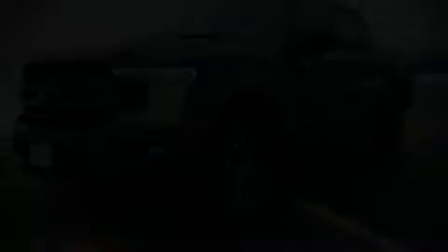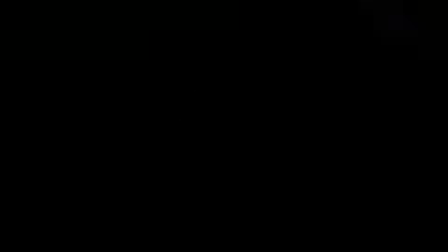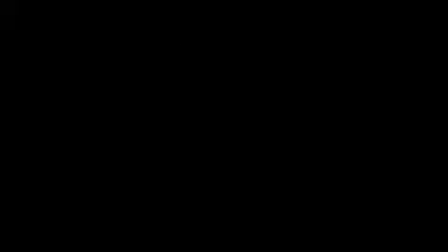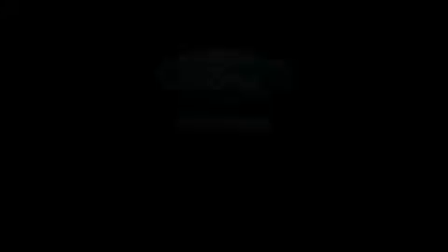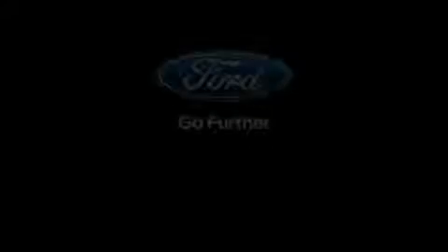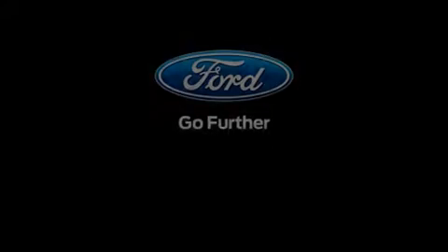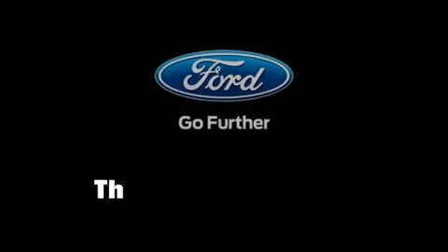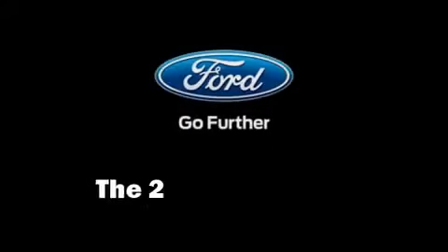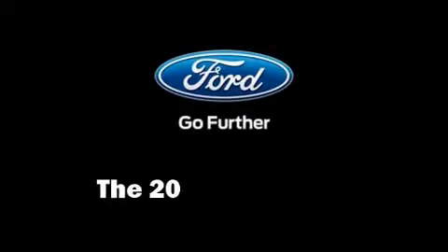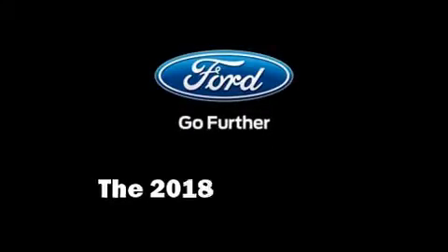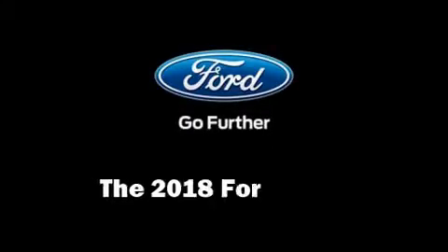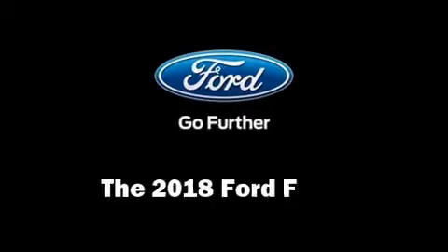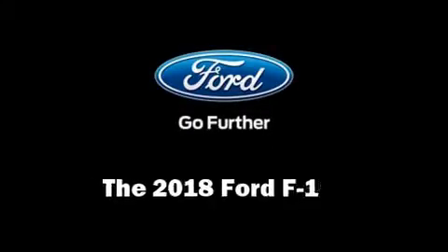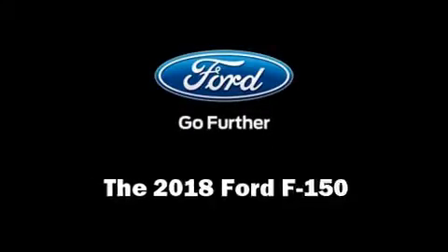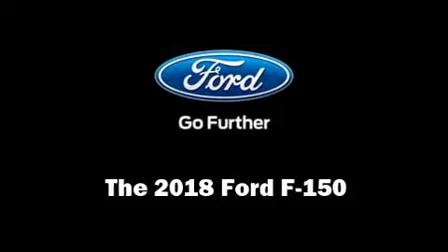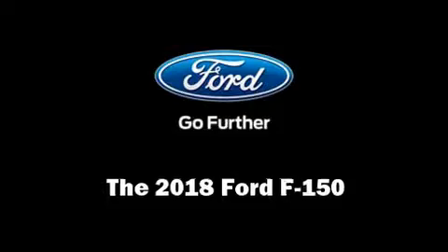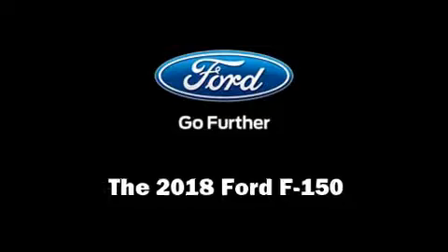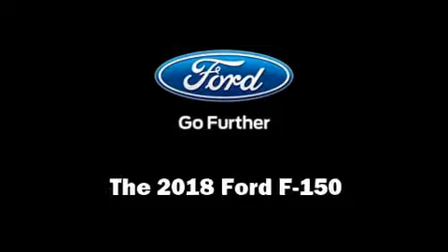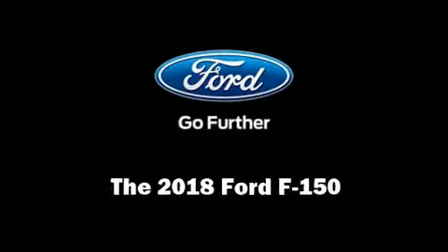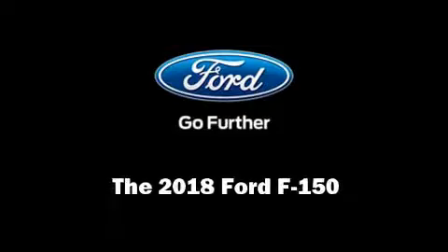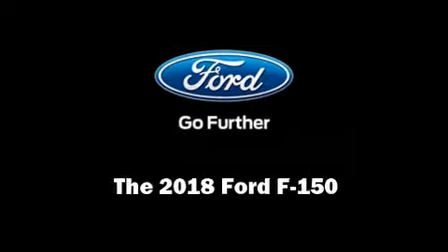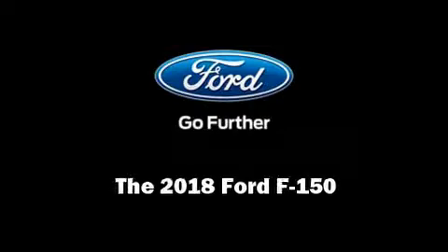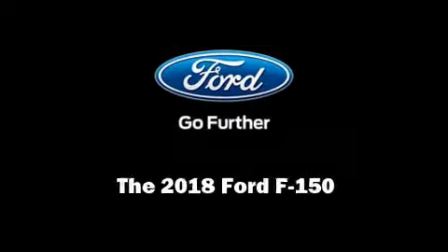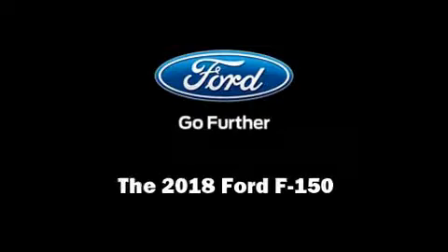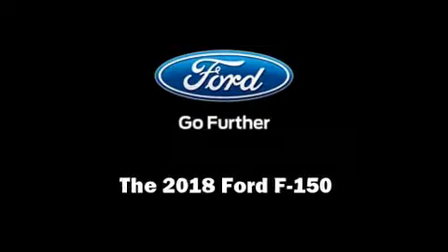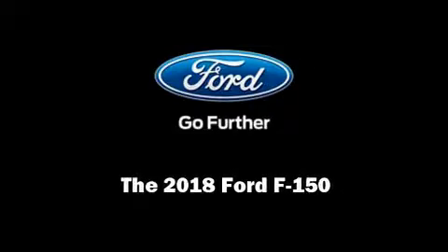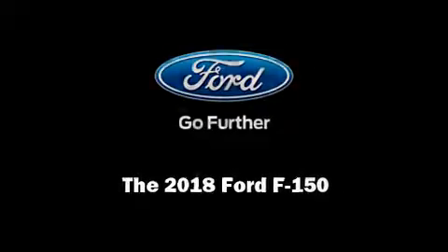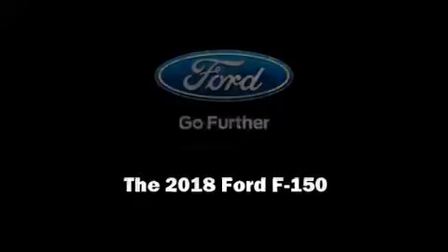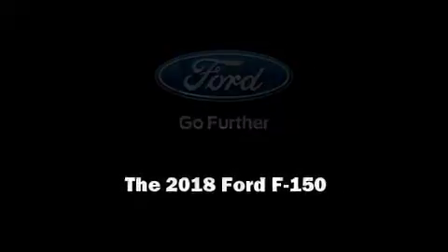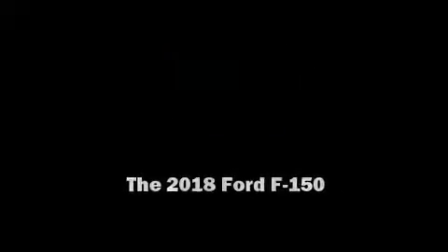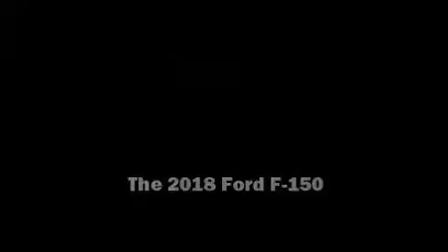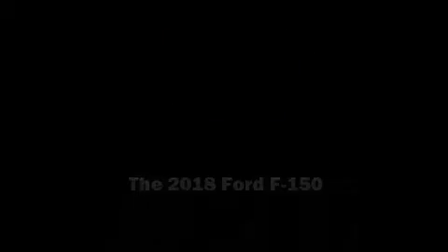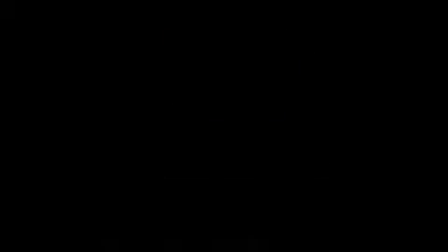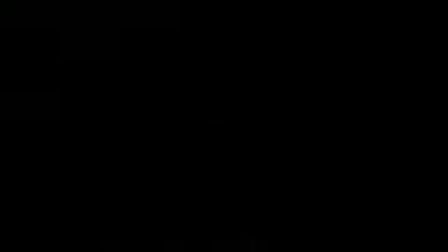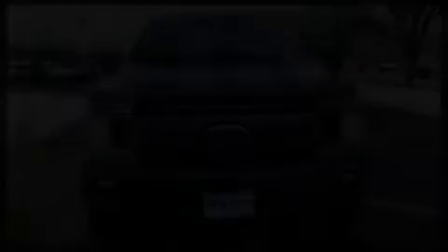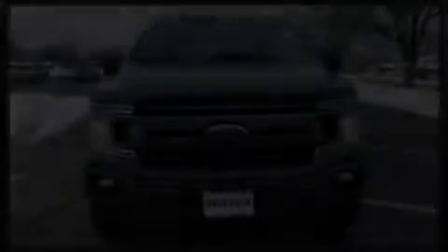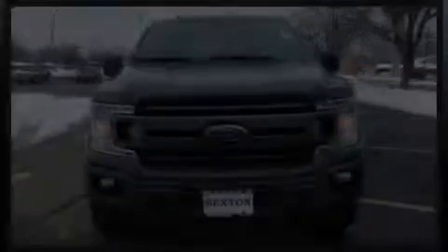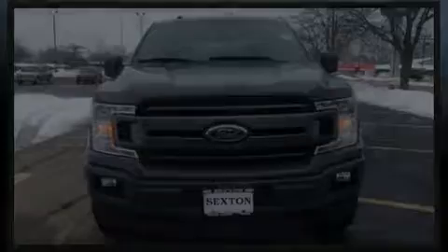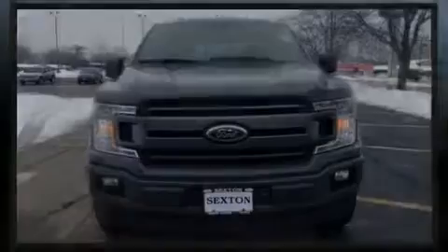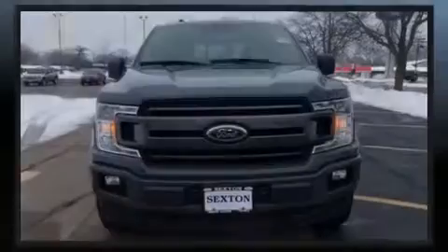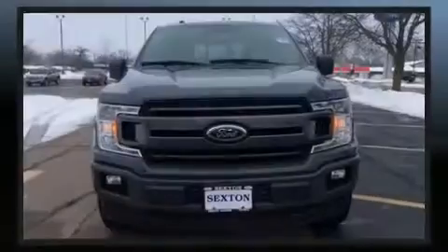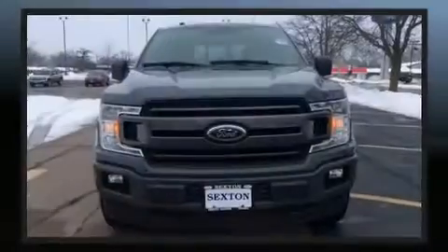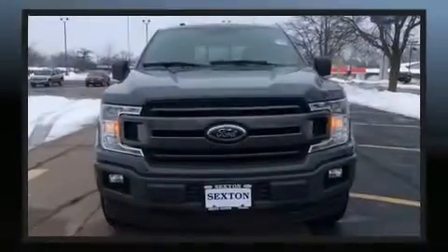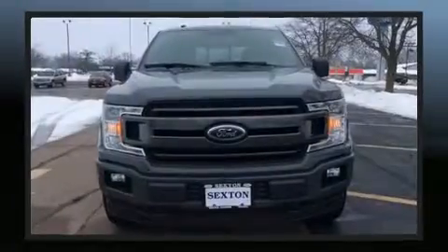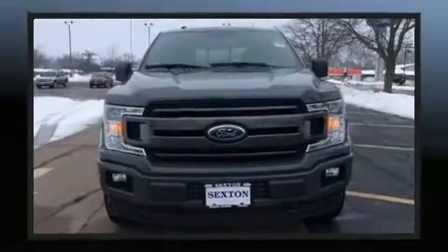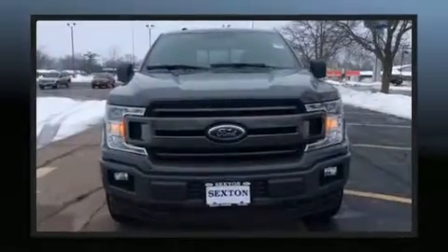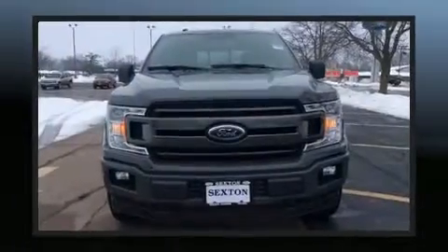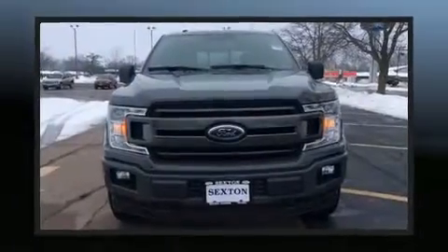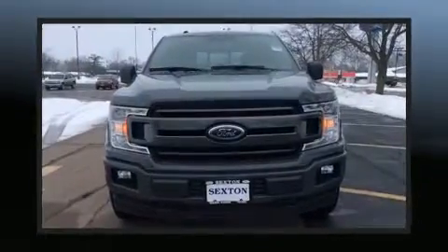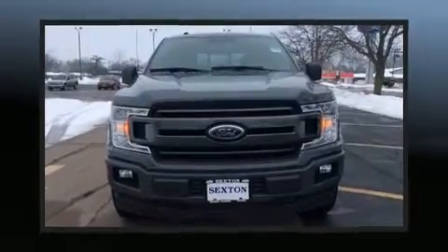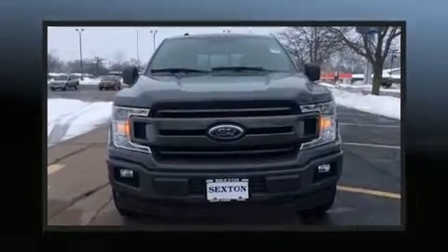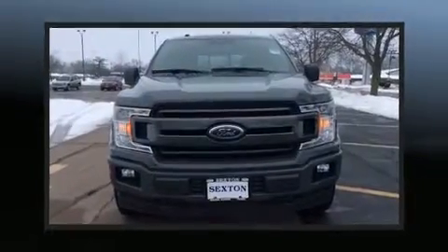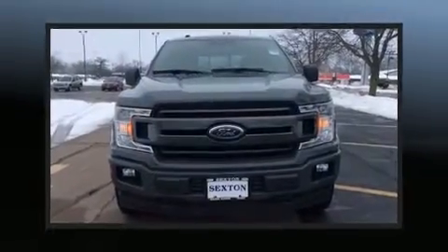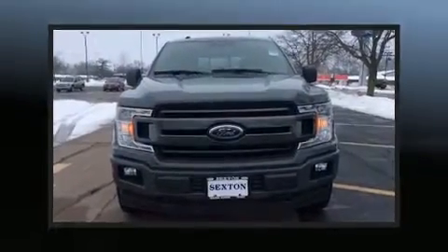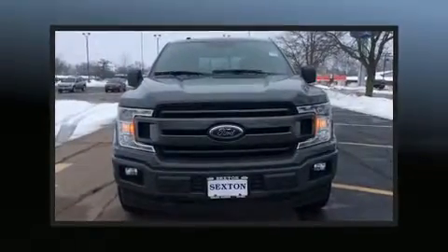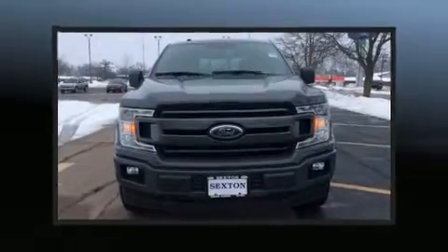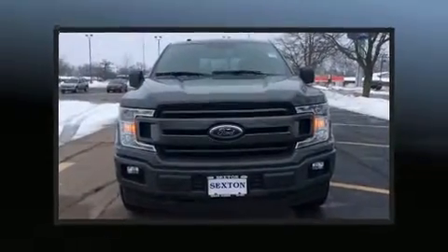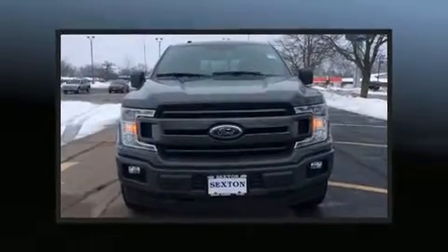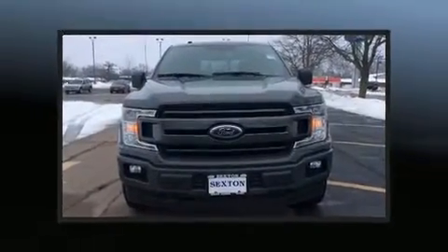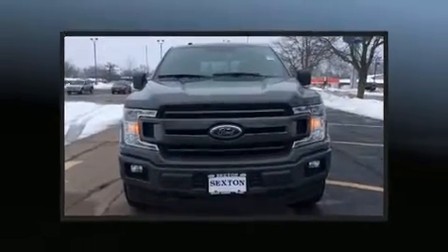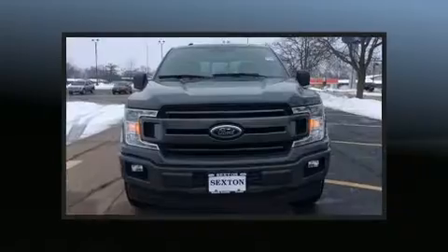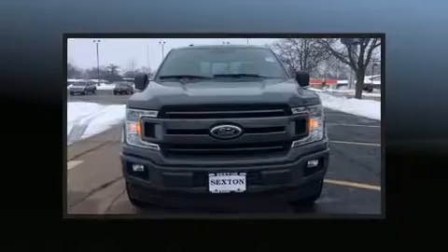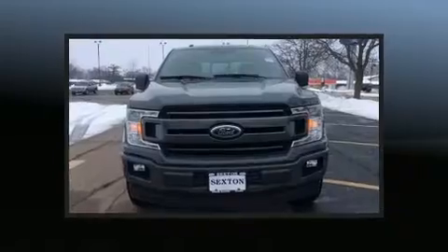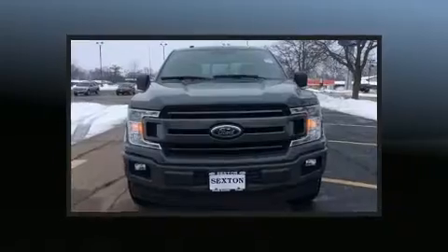Treat yourself to a test drive in the 2018 Ford F-150. The following features are included.